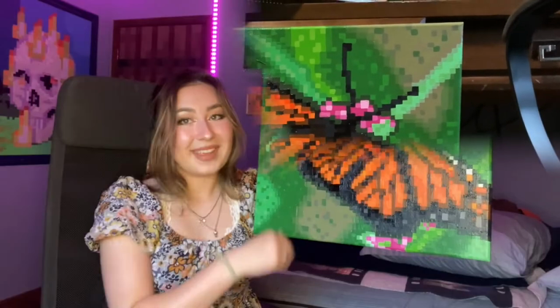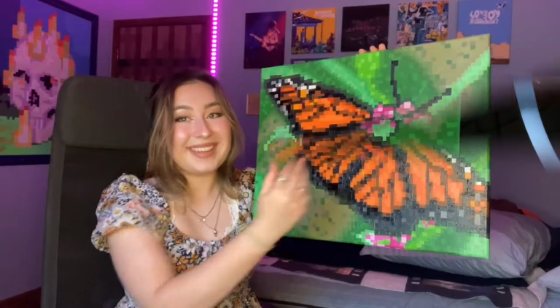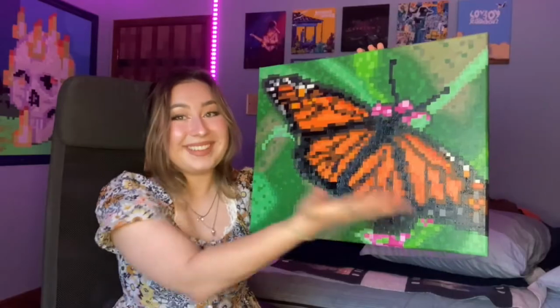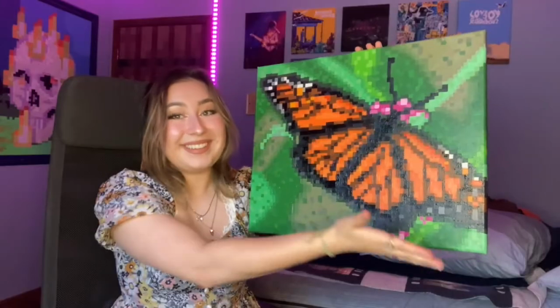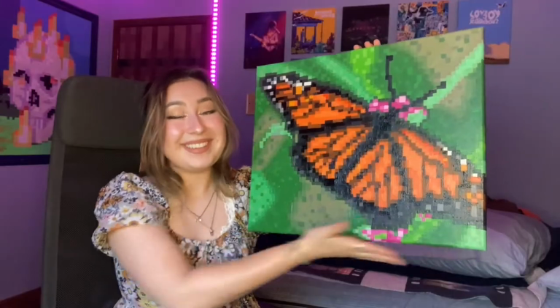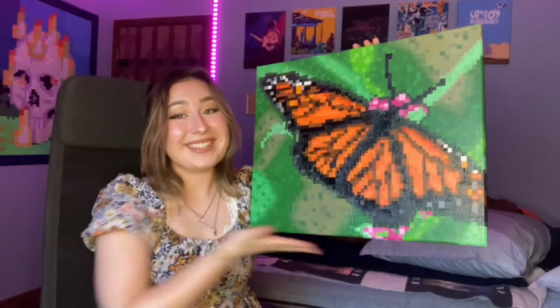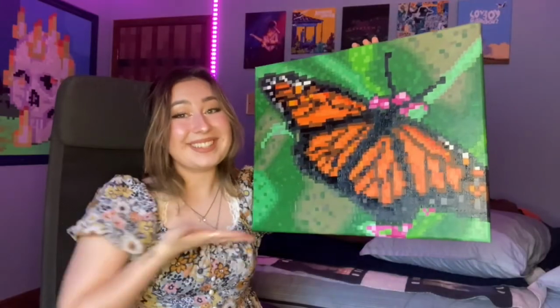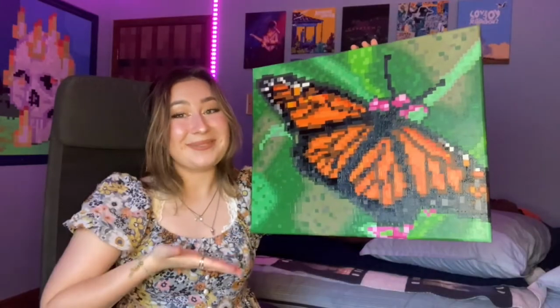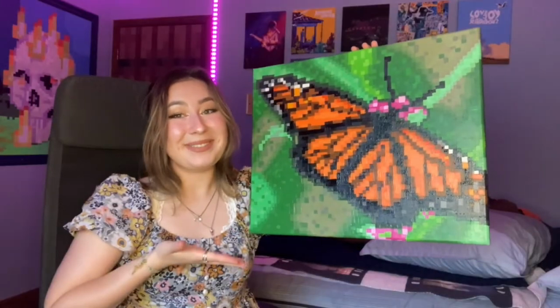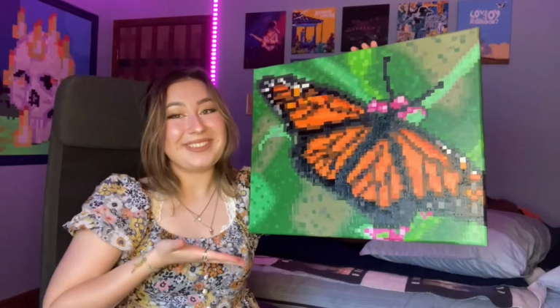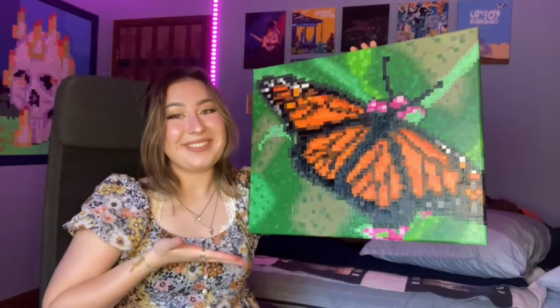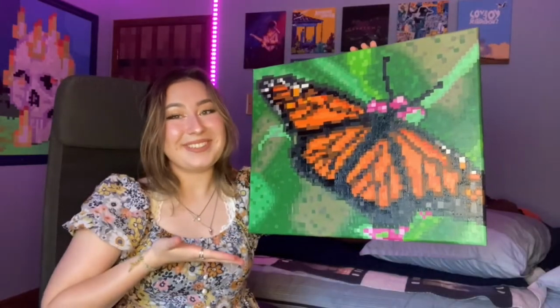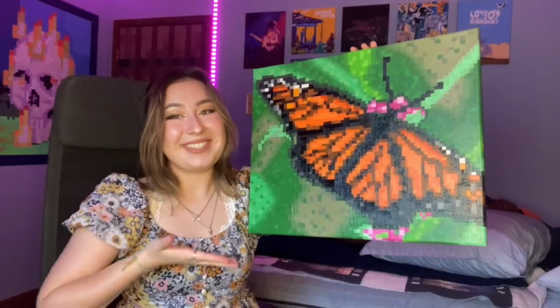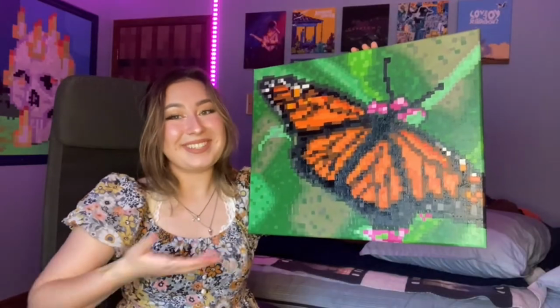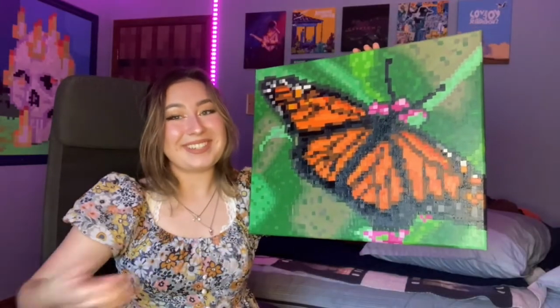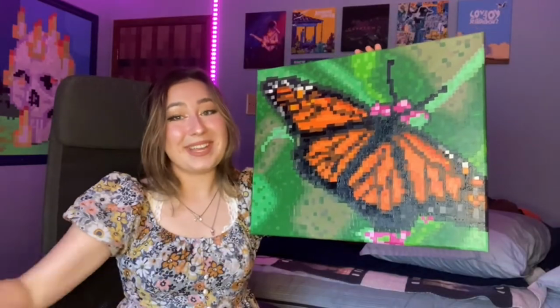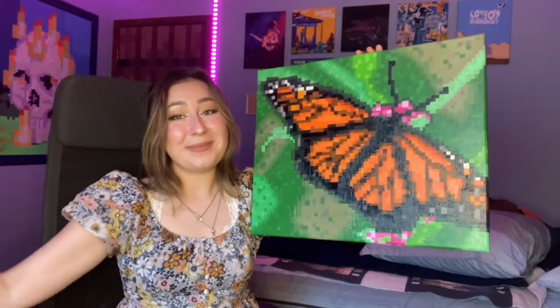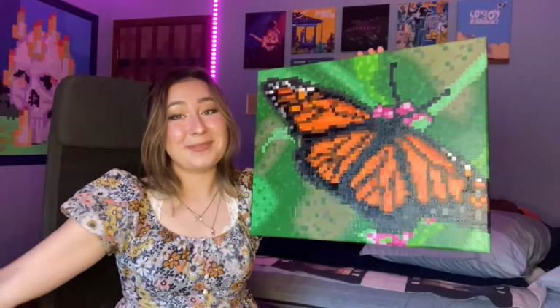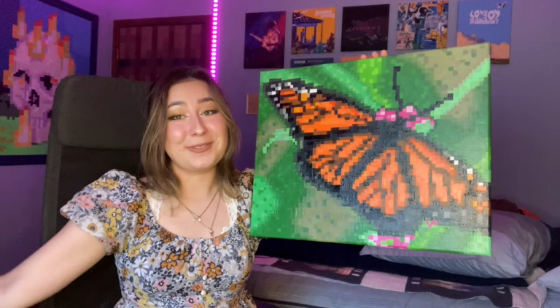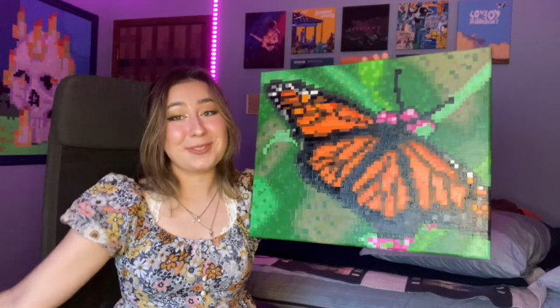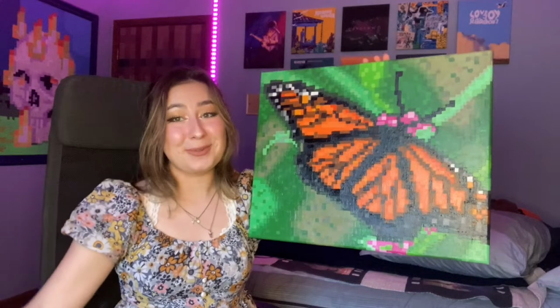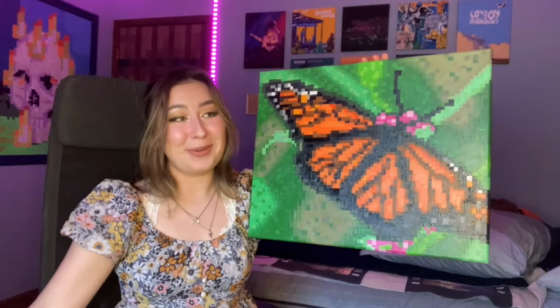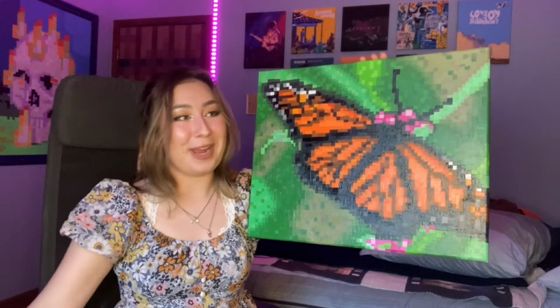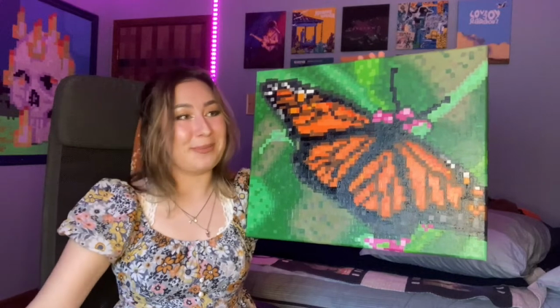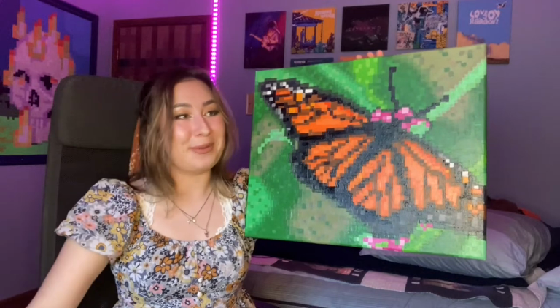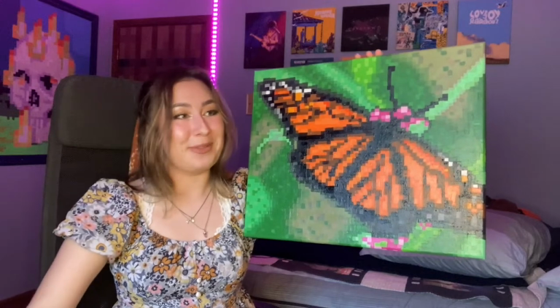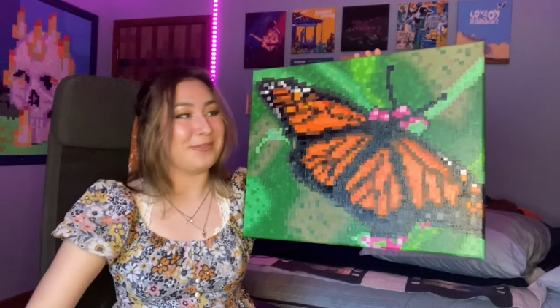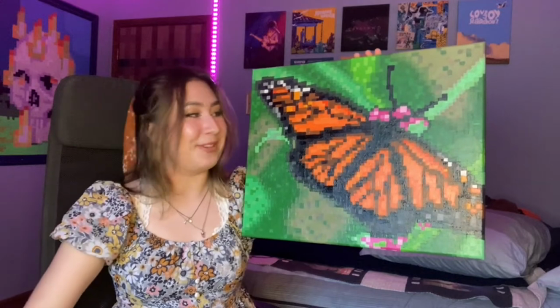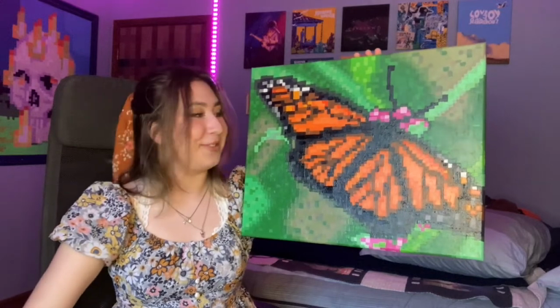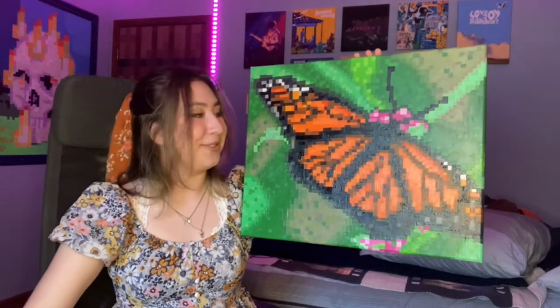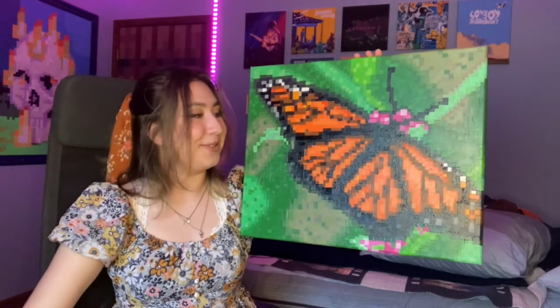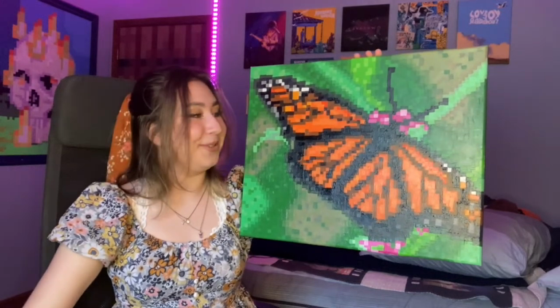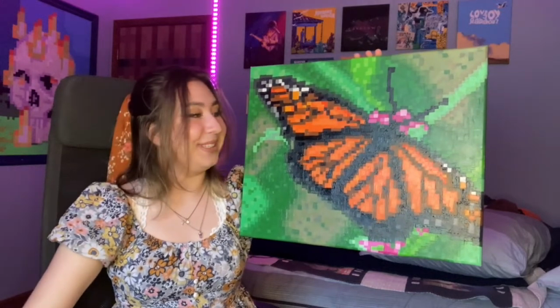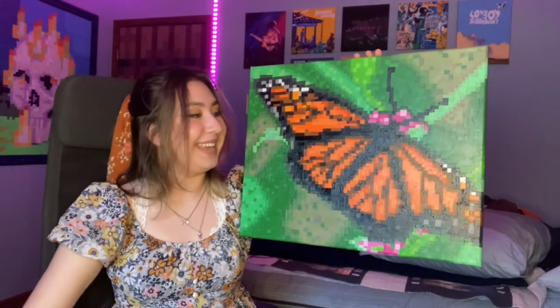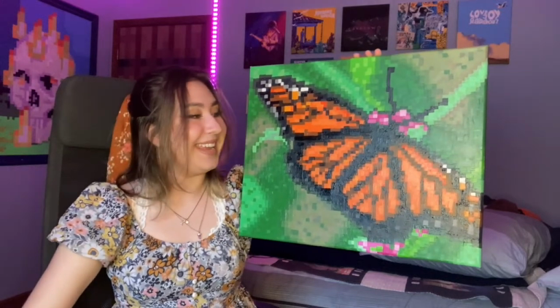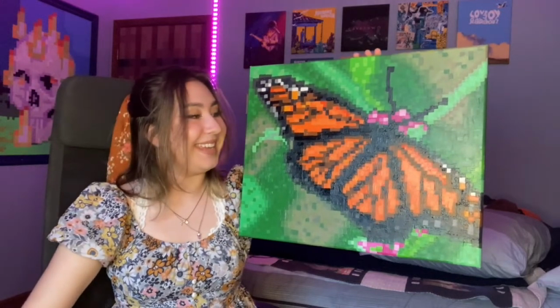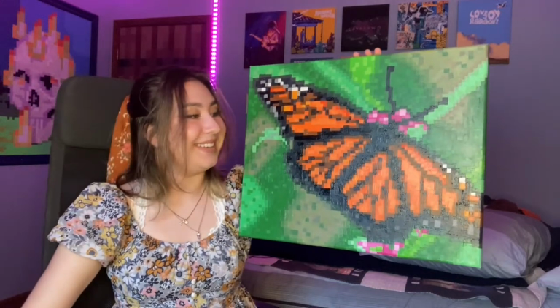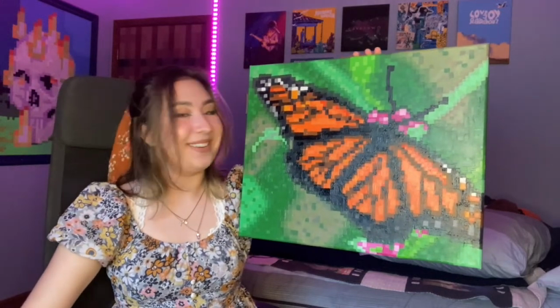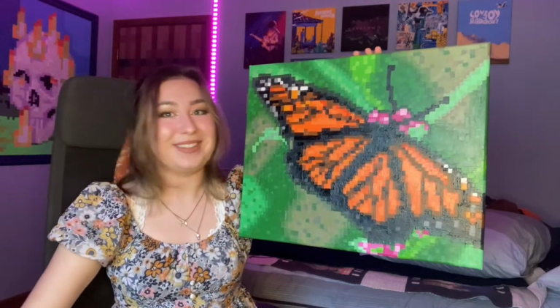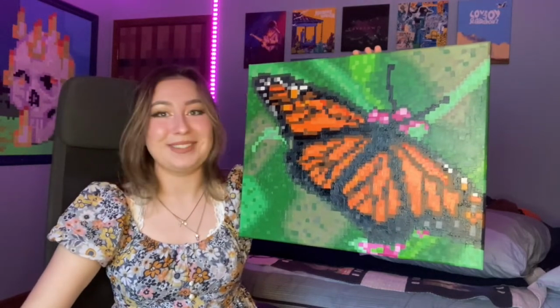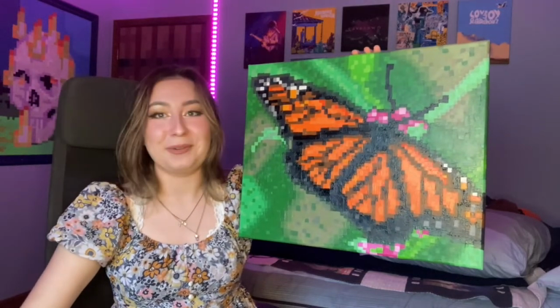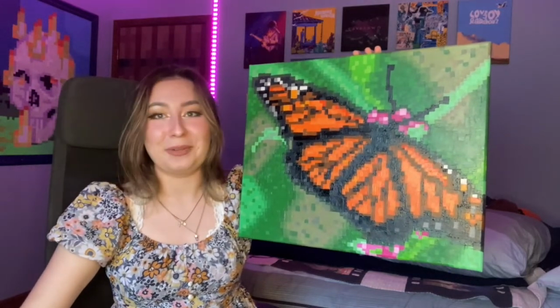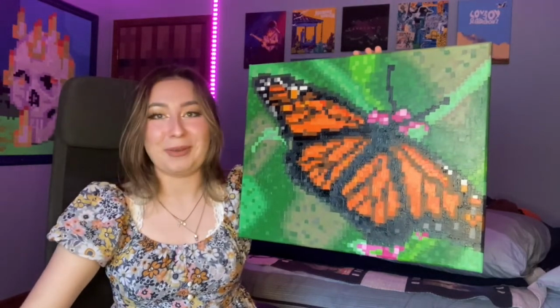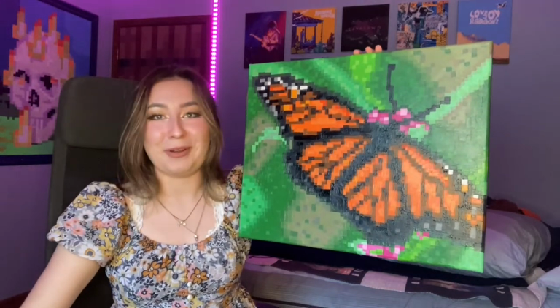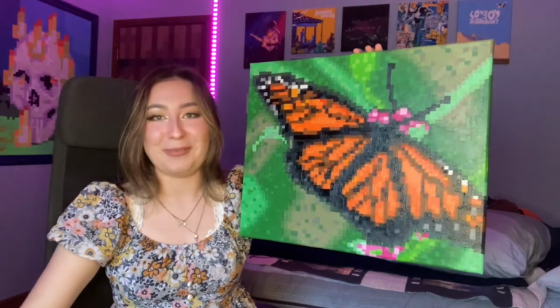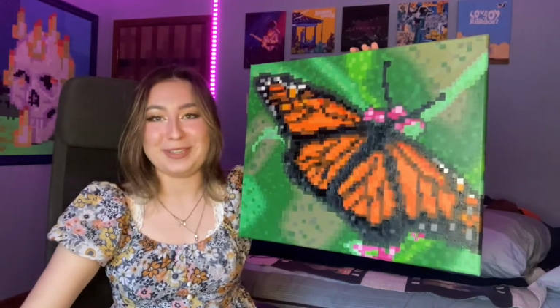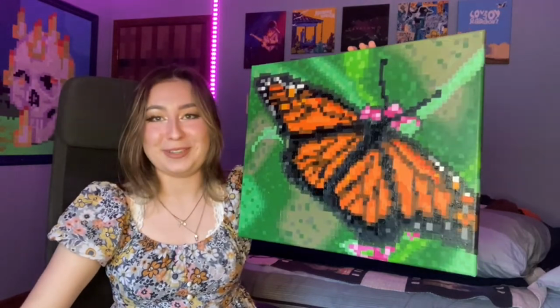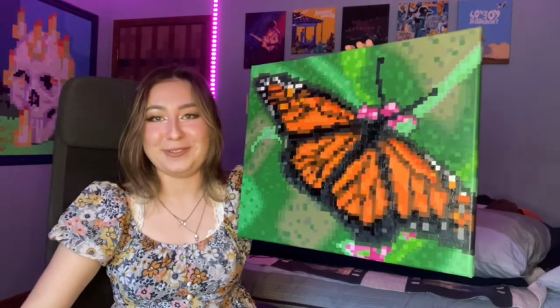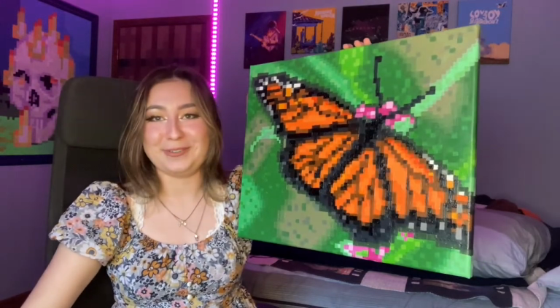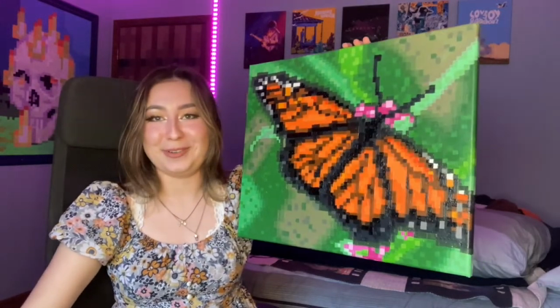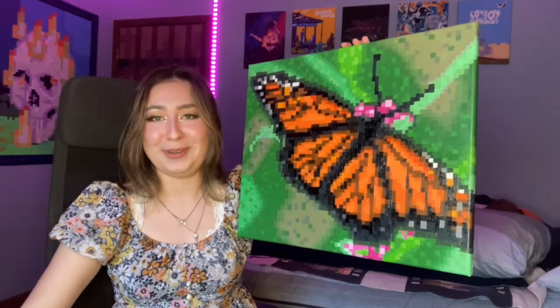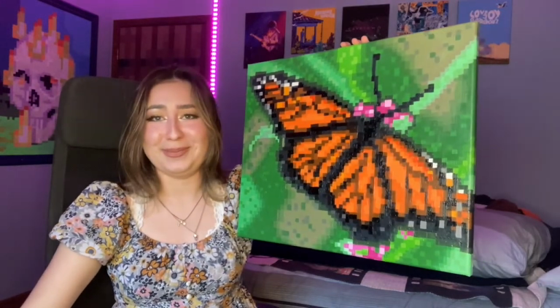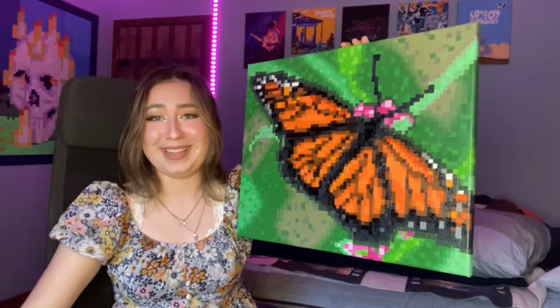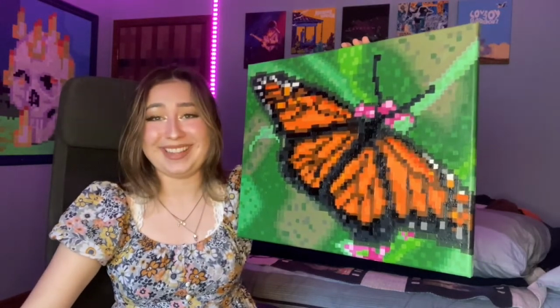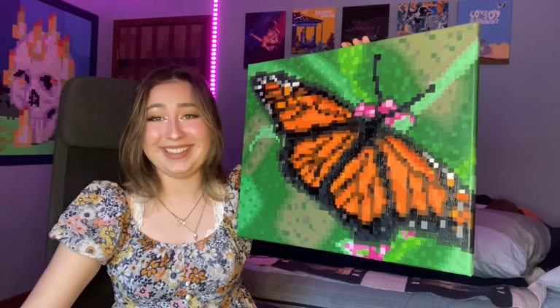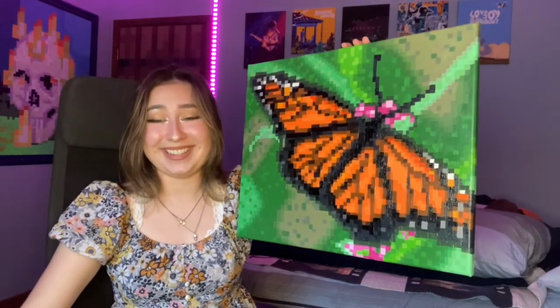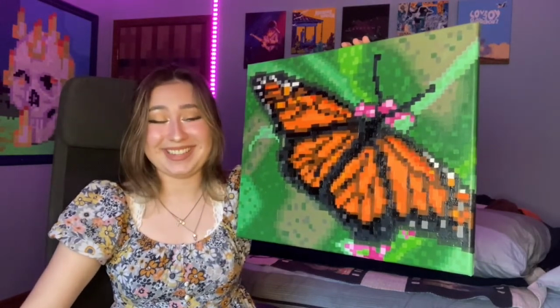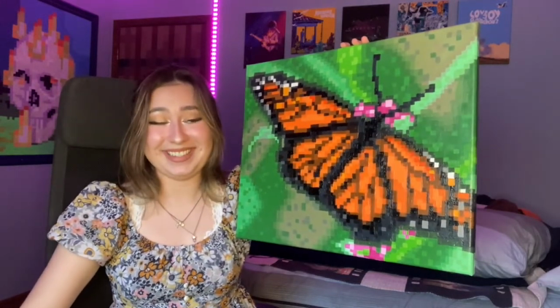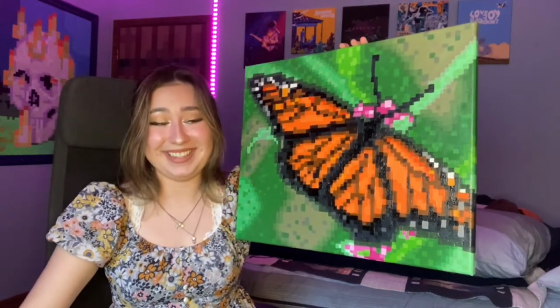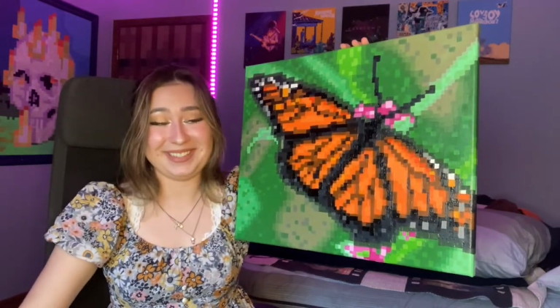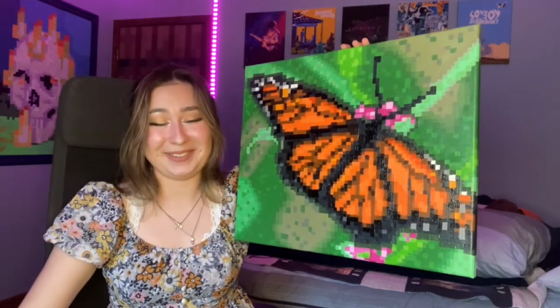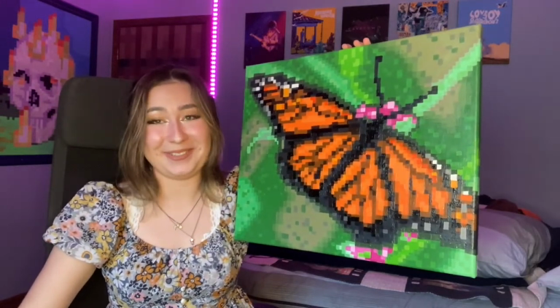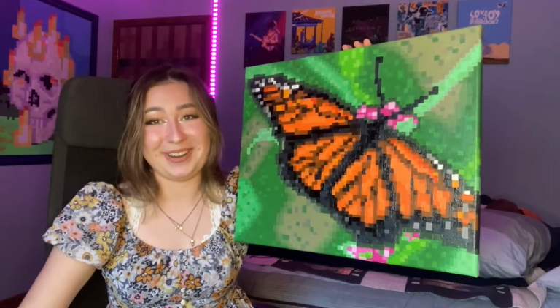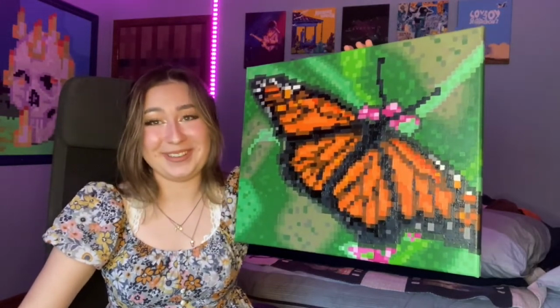And here it is completely finished. I am super happy with the finished result and honestly really proud of myself for making this because it took forever.